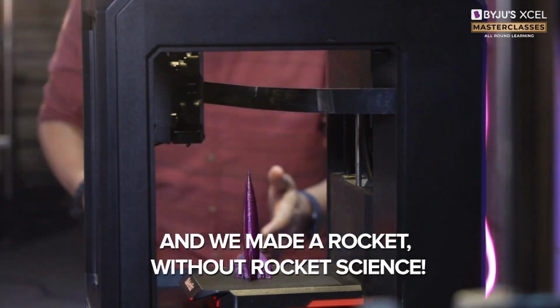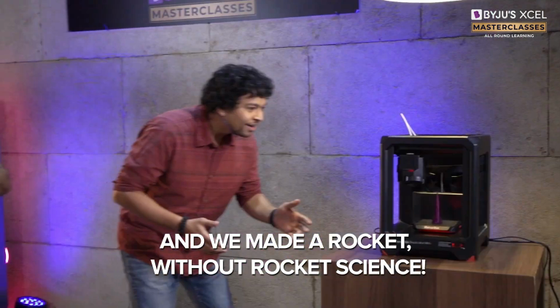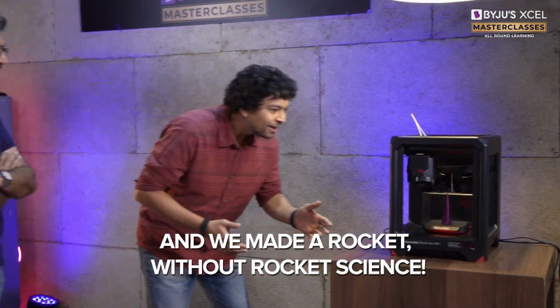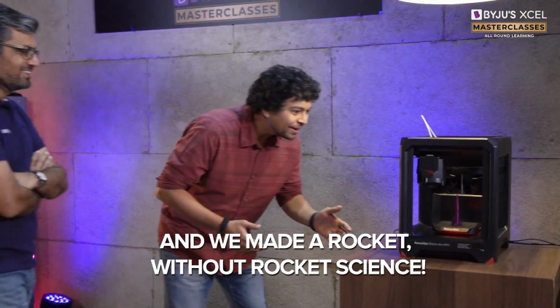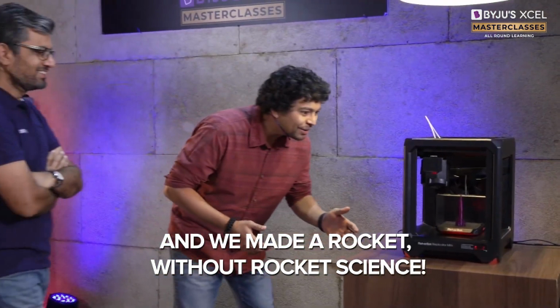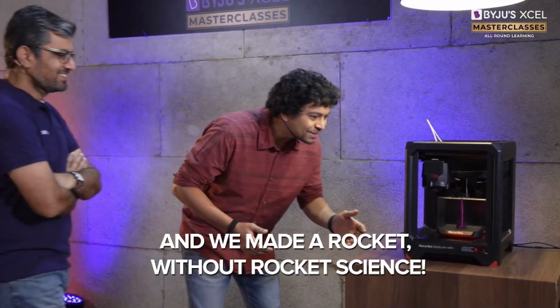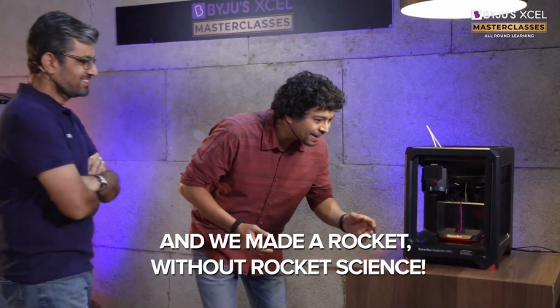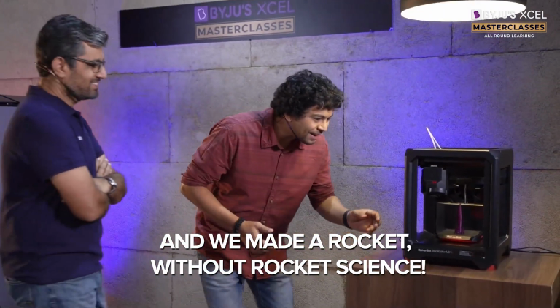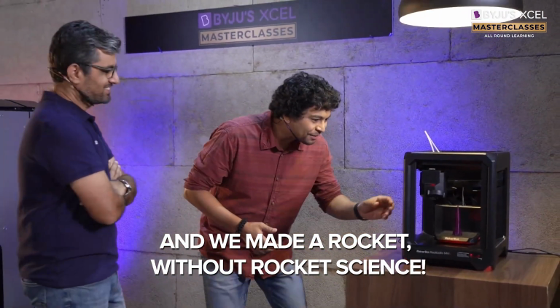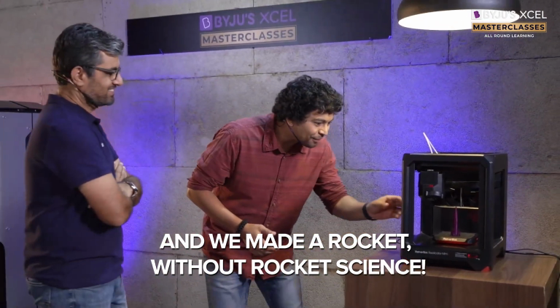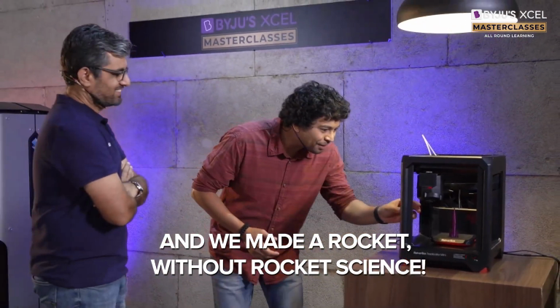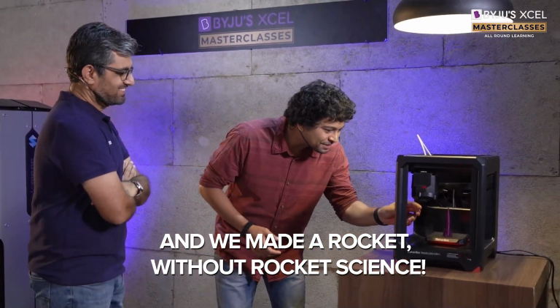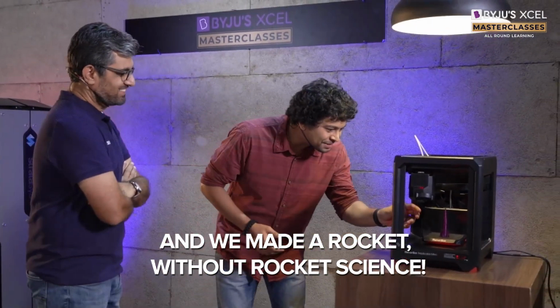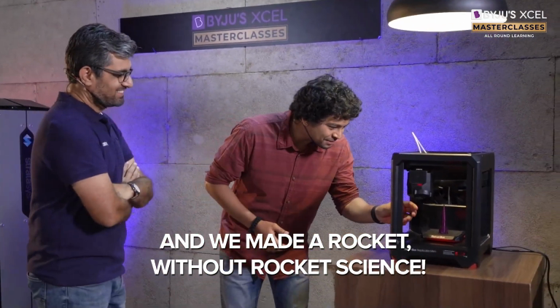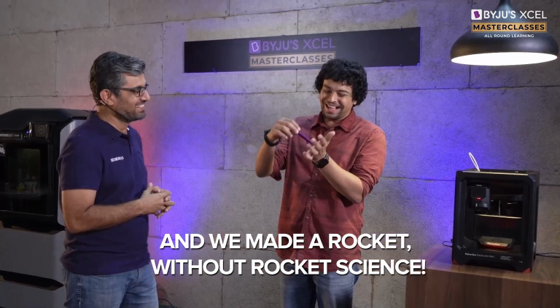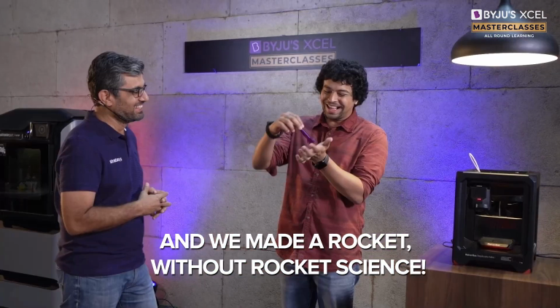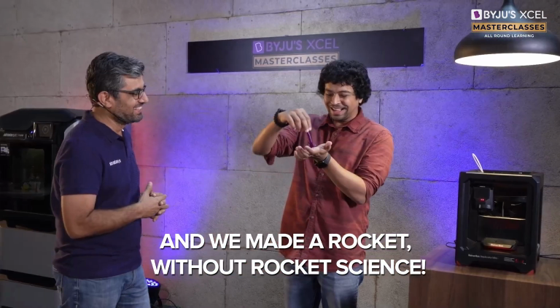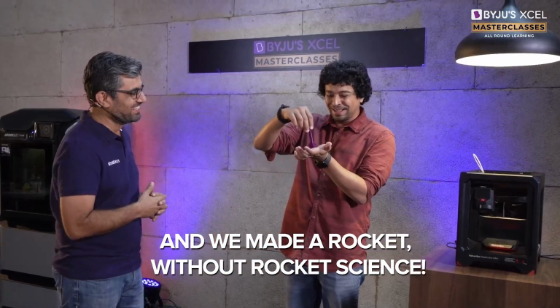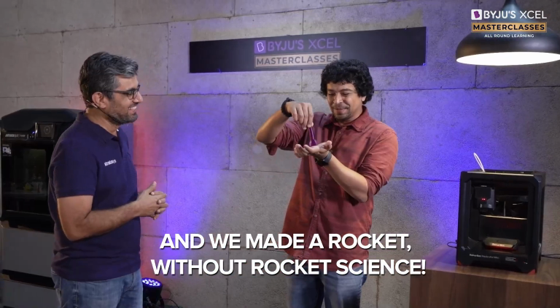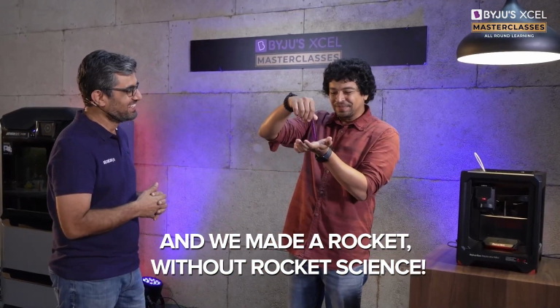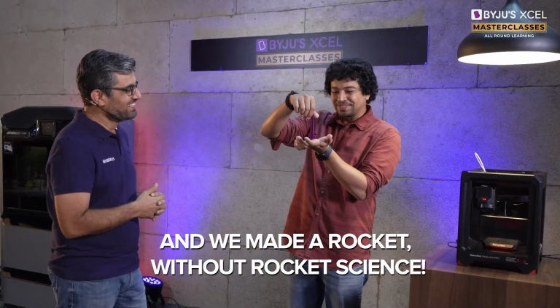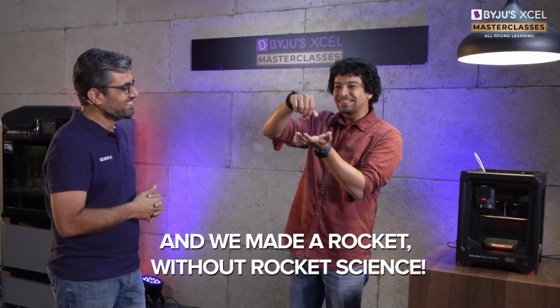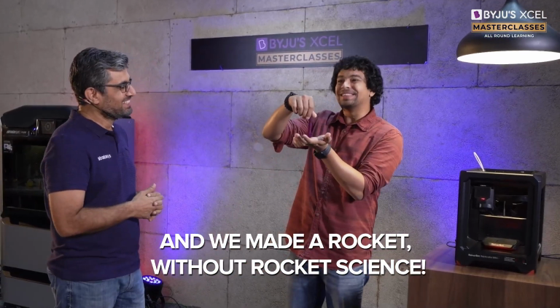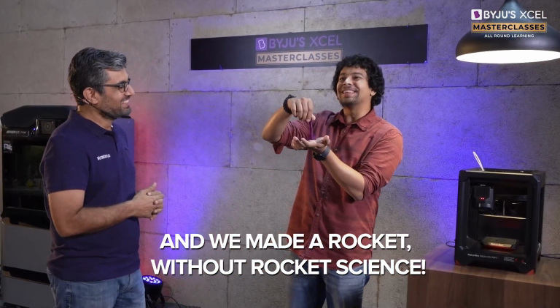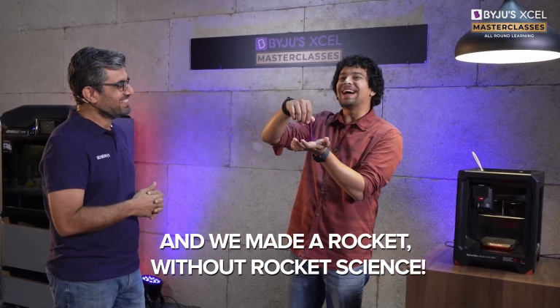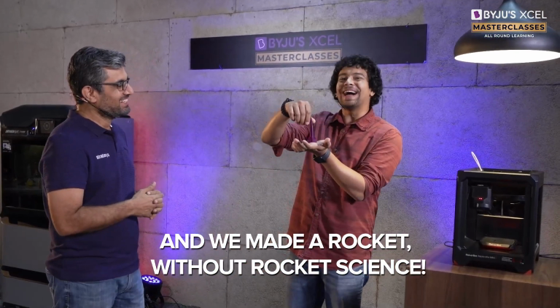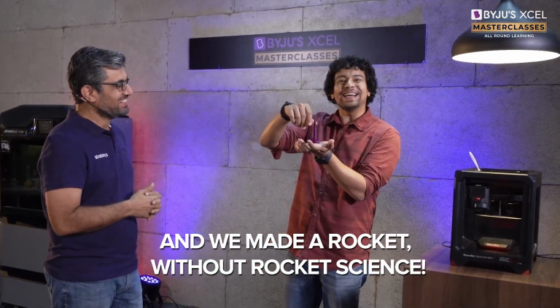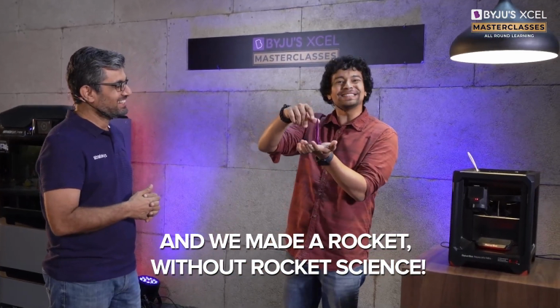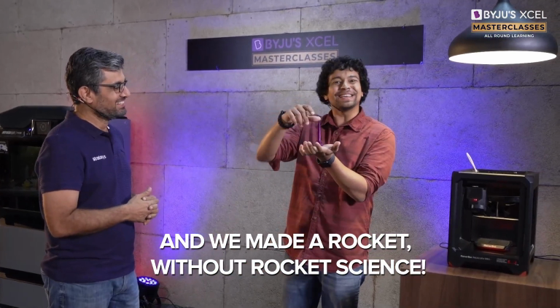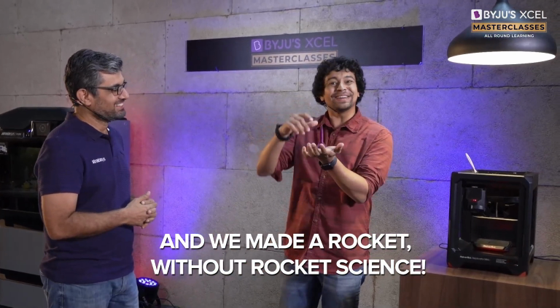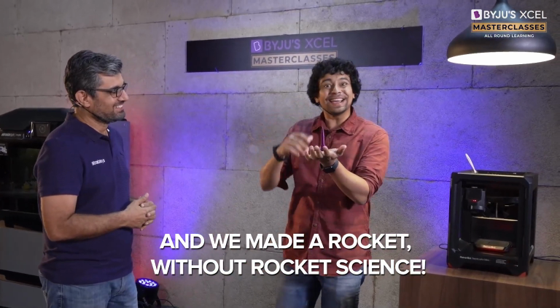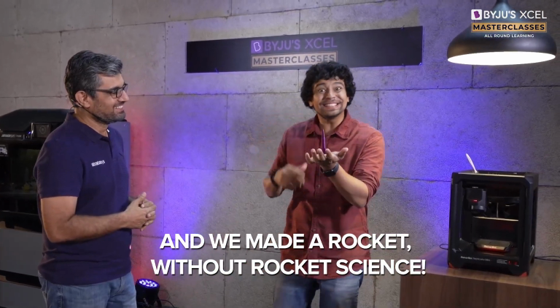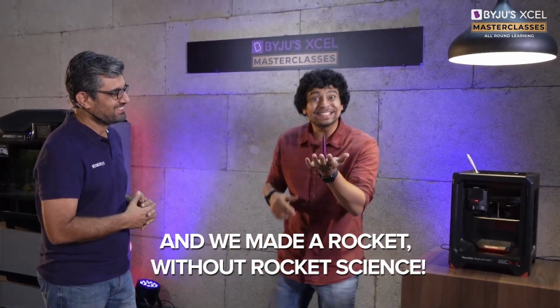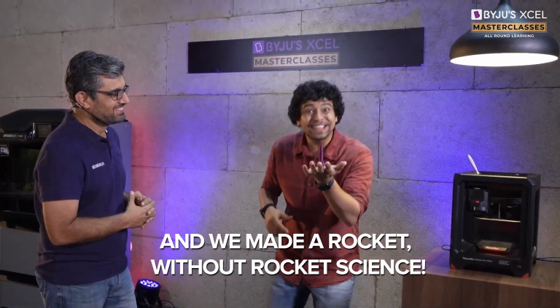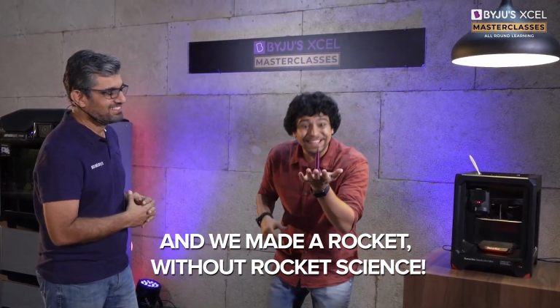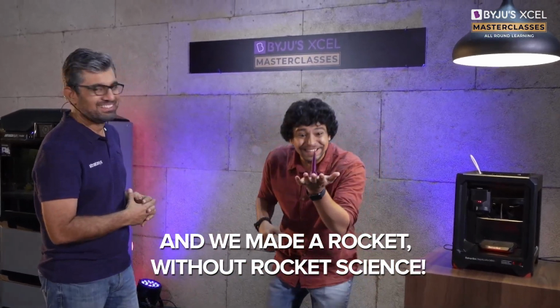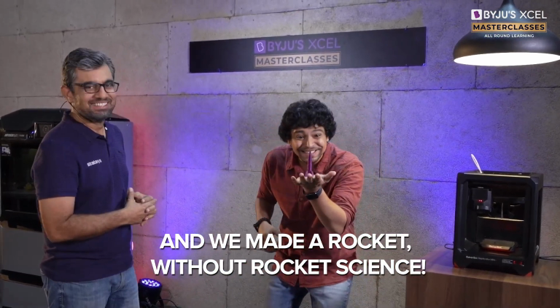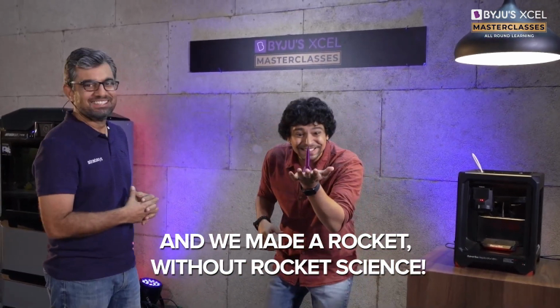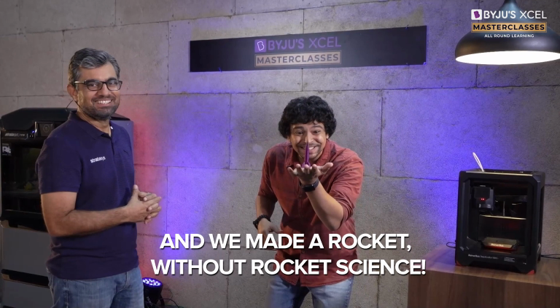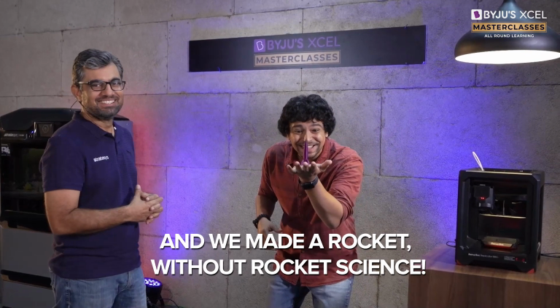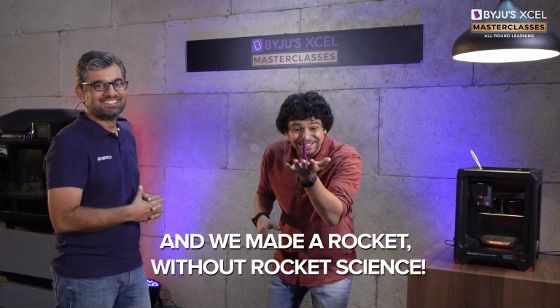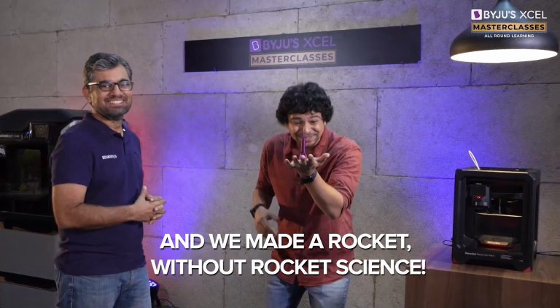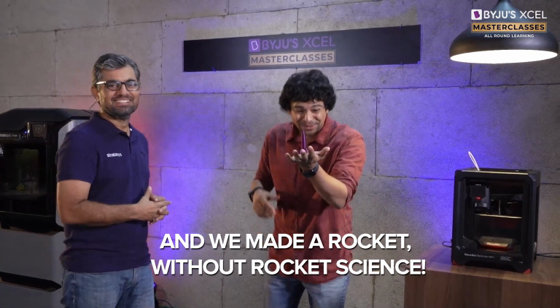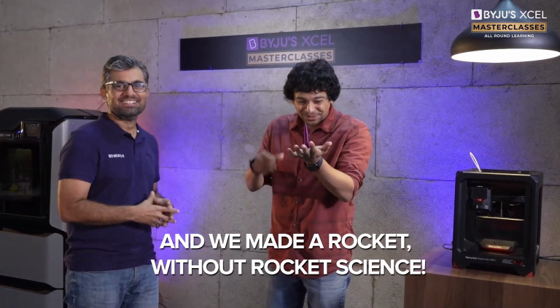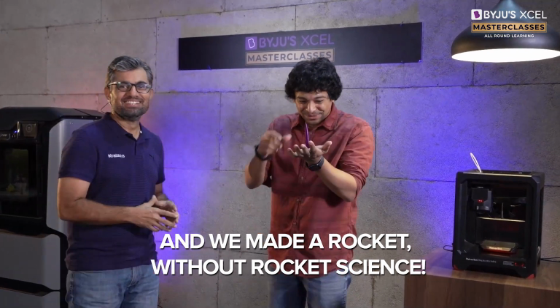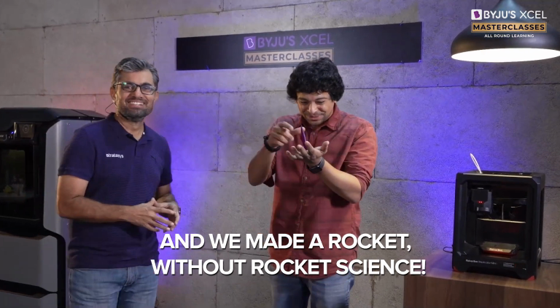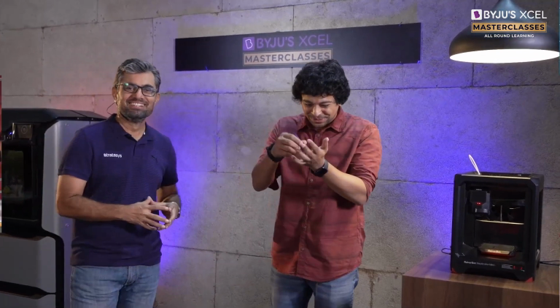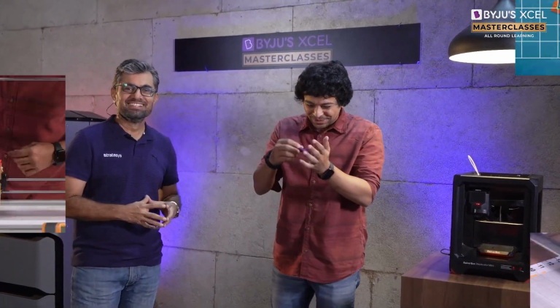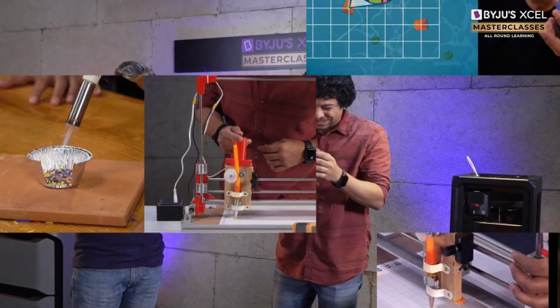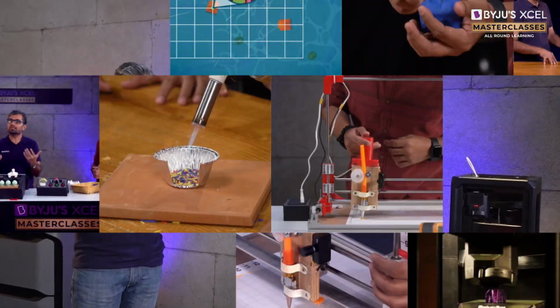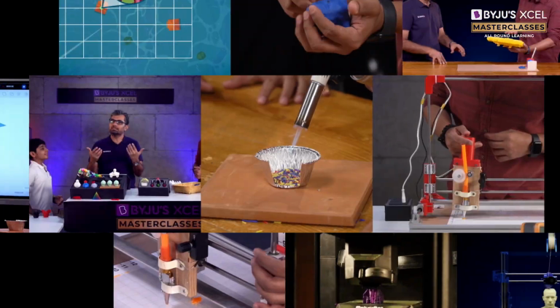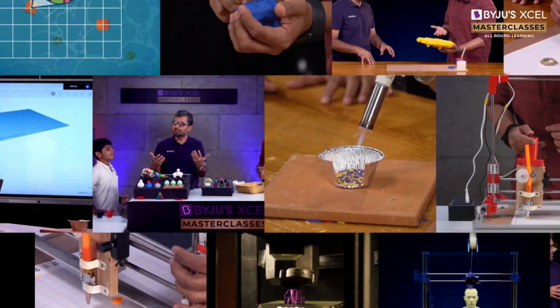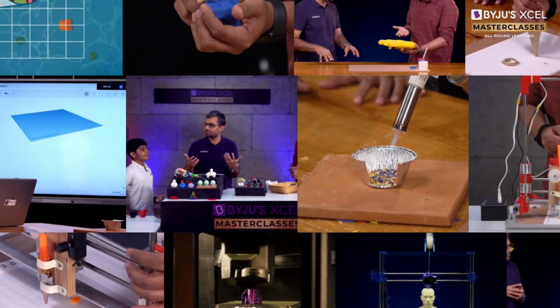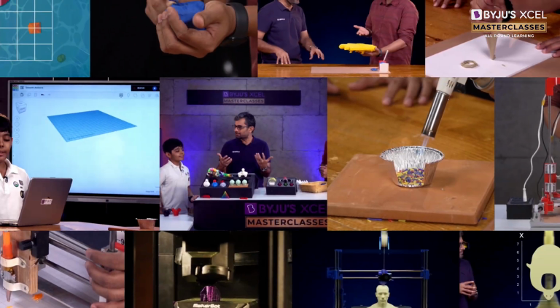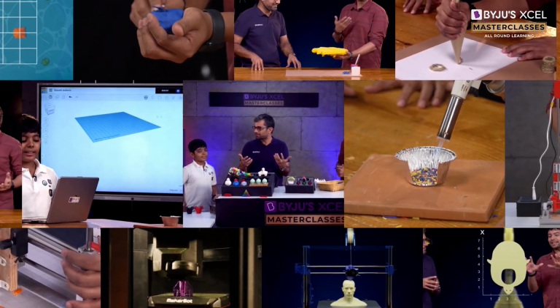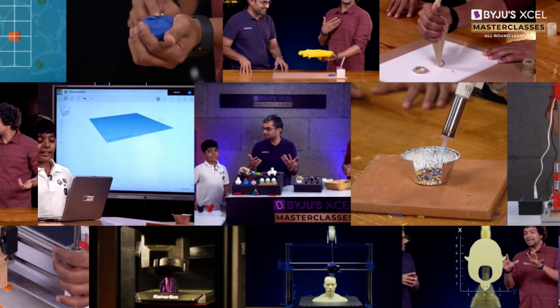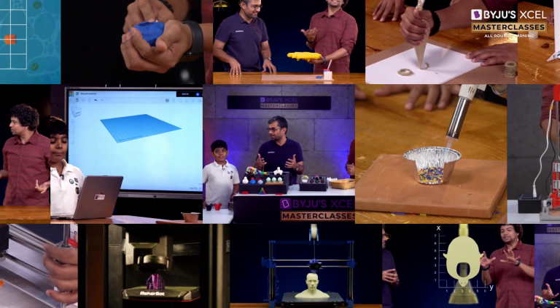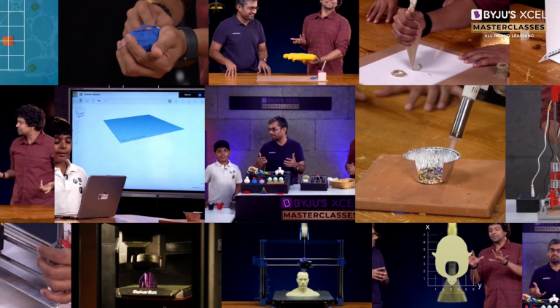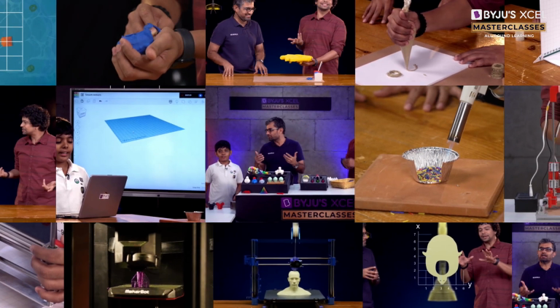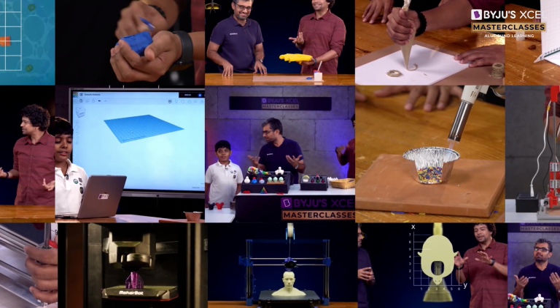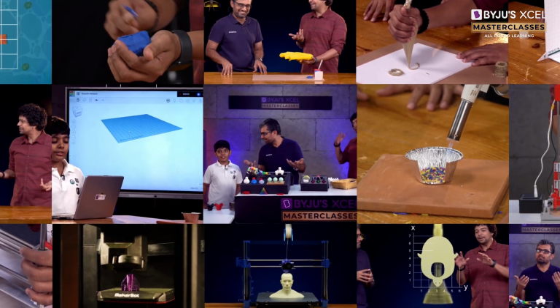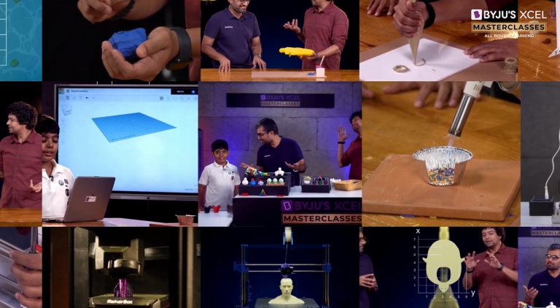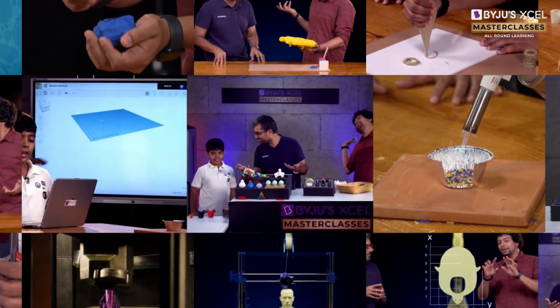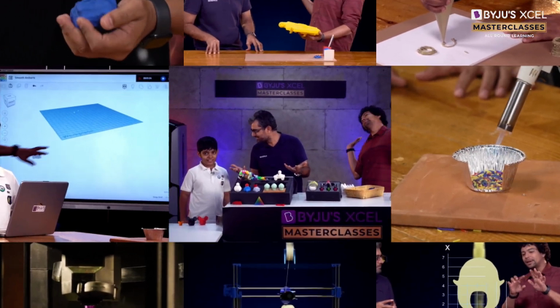It looks like our rocket just fired. Nice! Are you guys seeing this? Isn't that so cool? Nice!